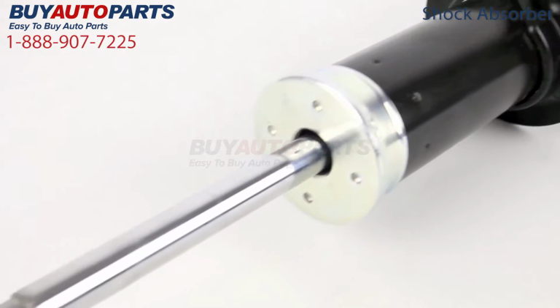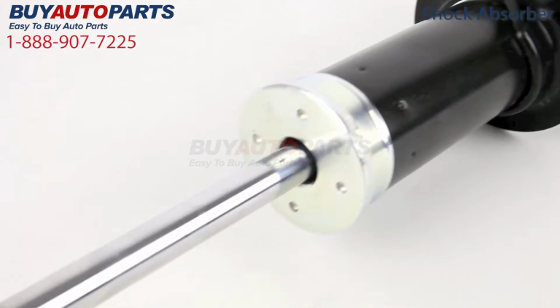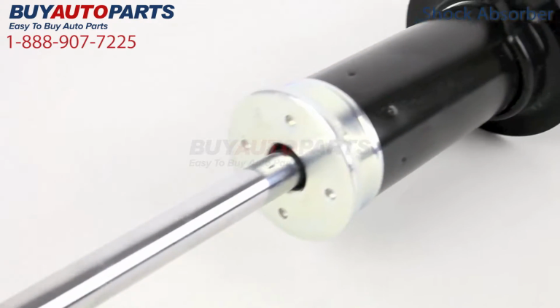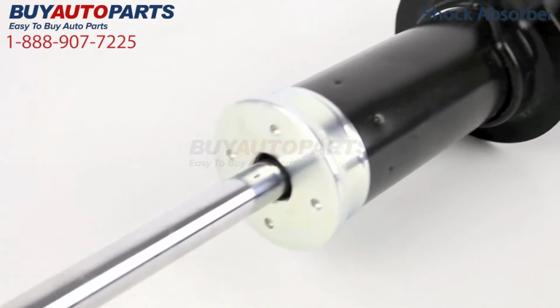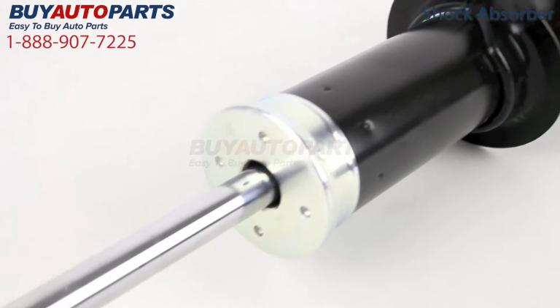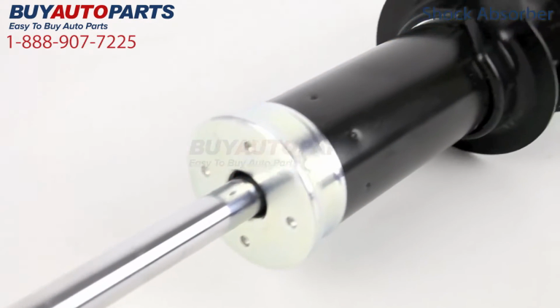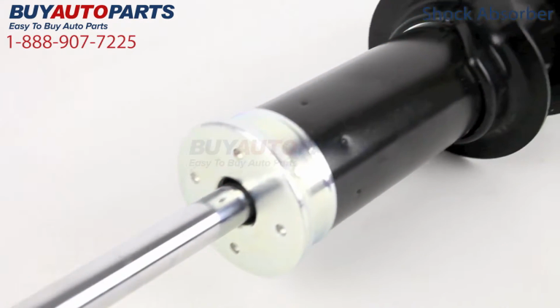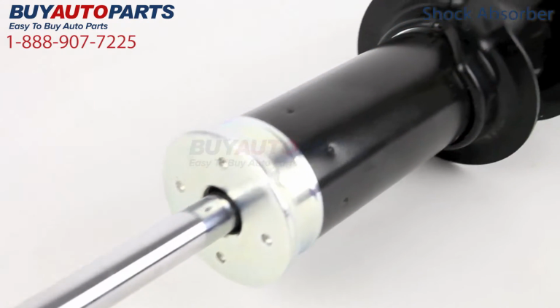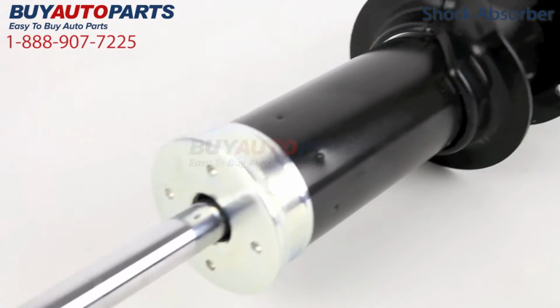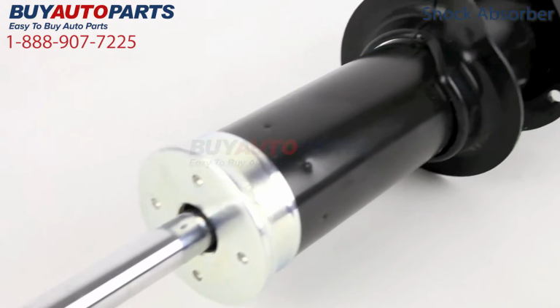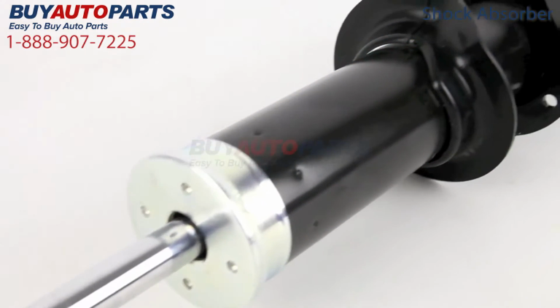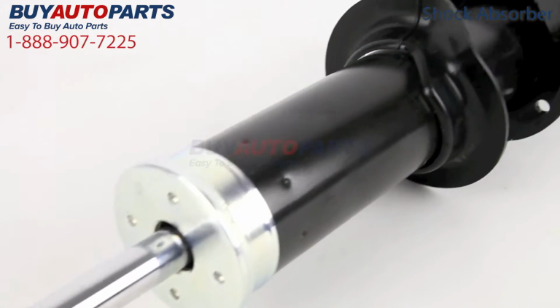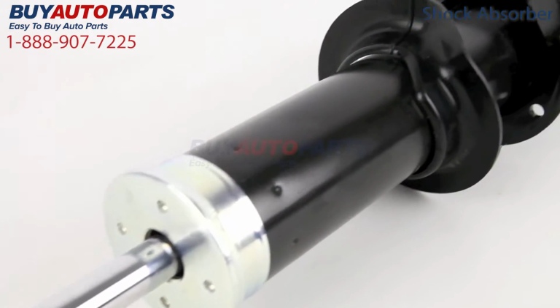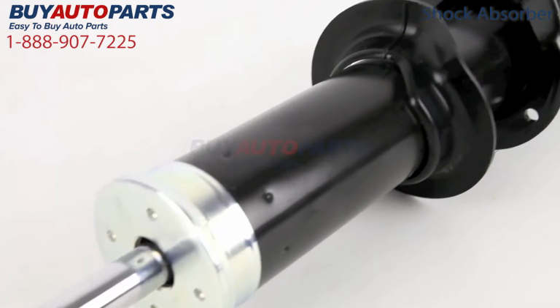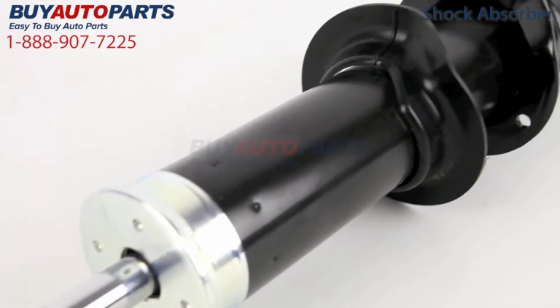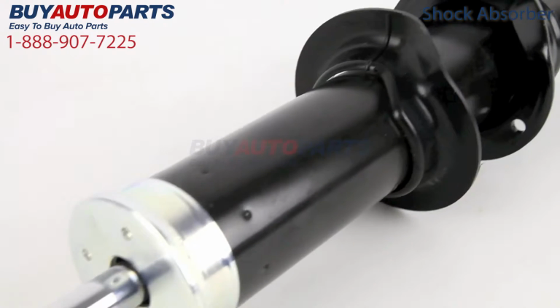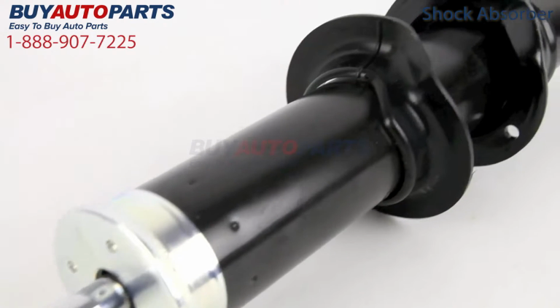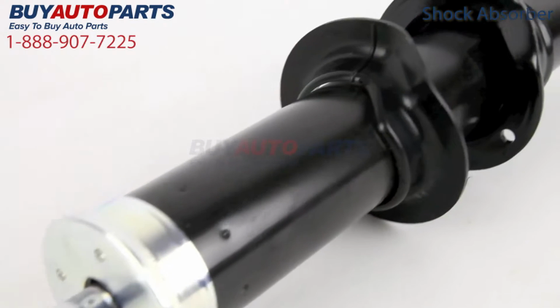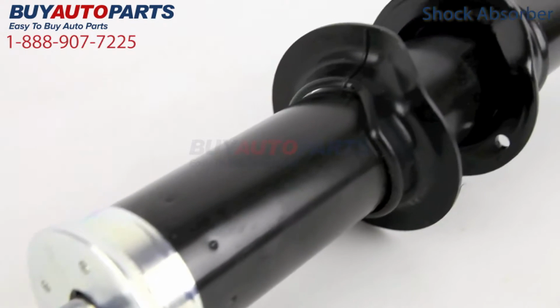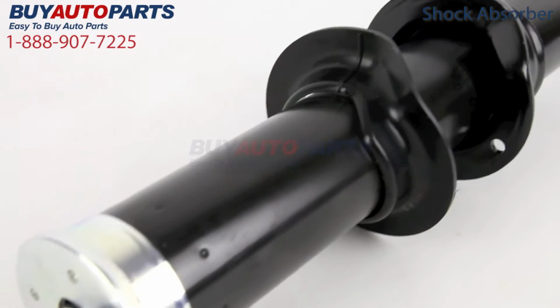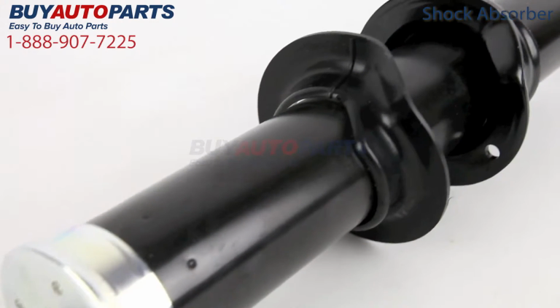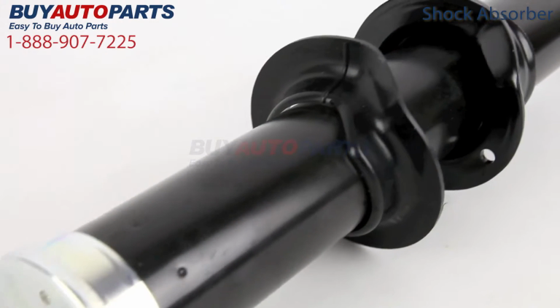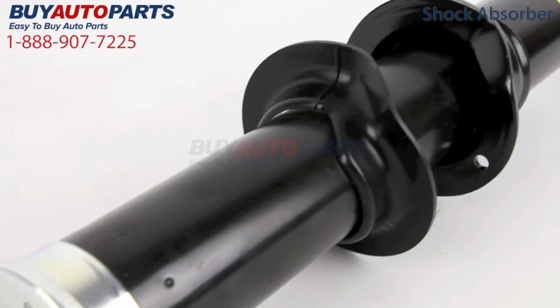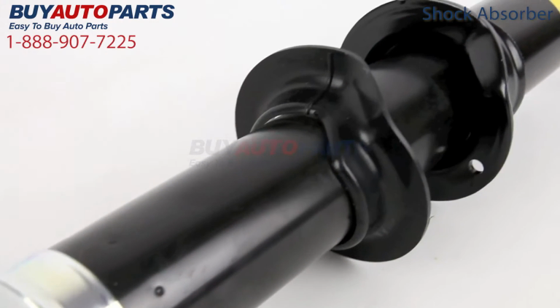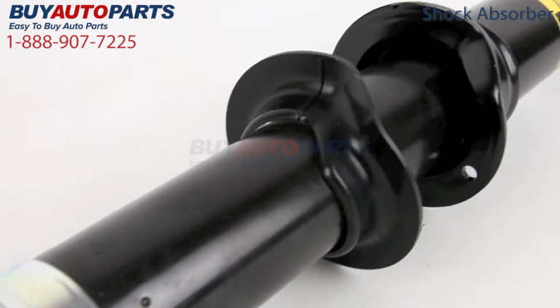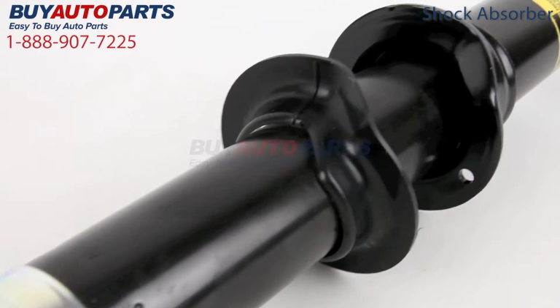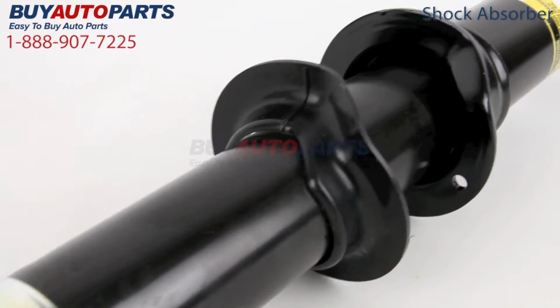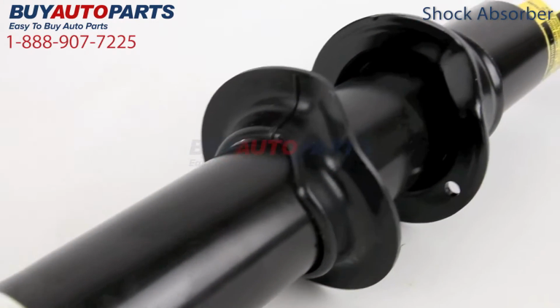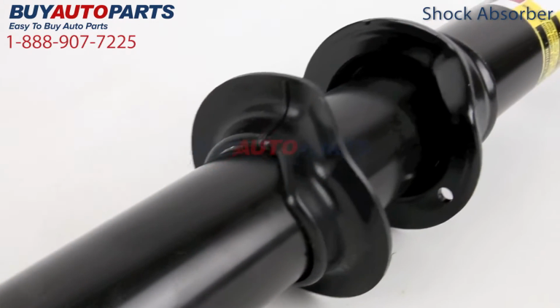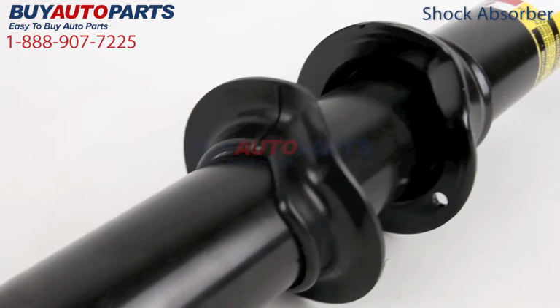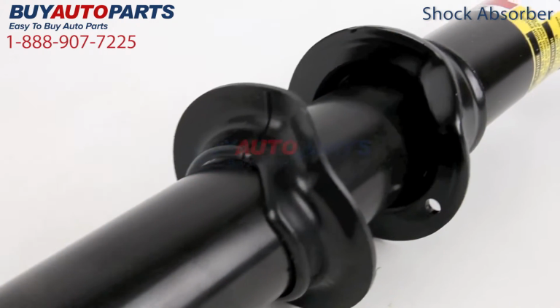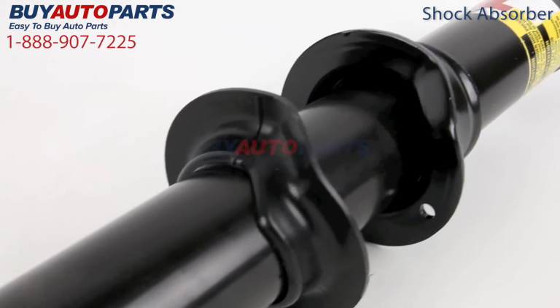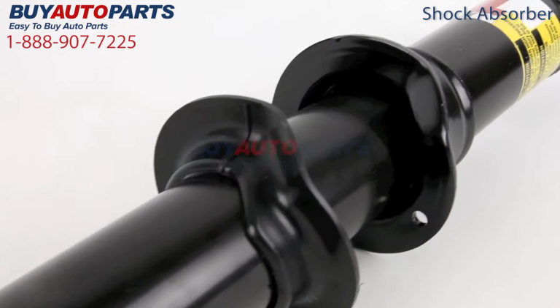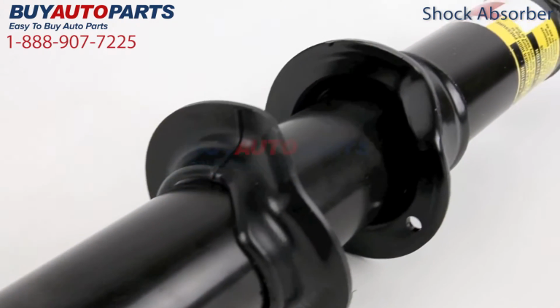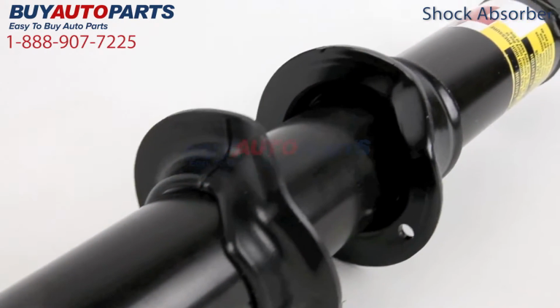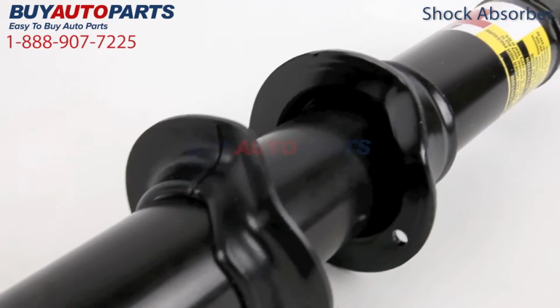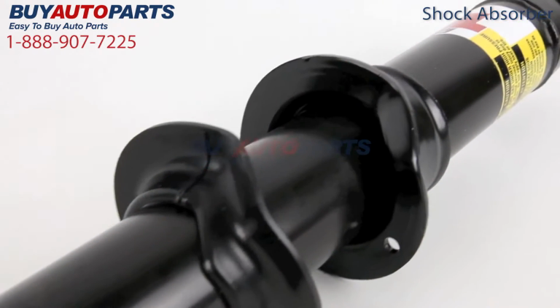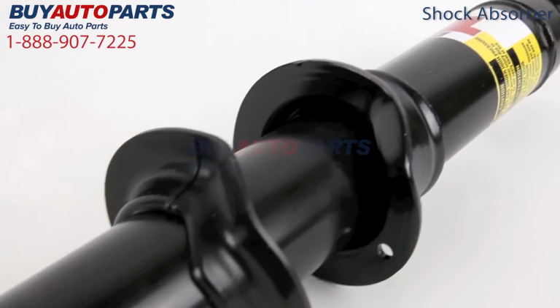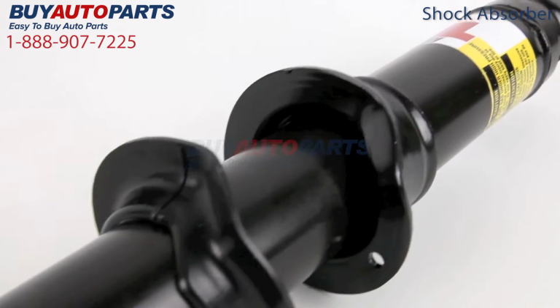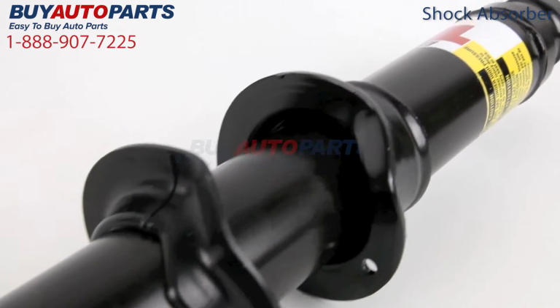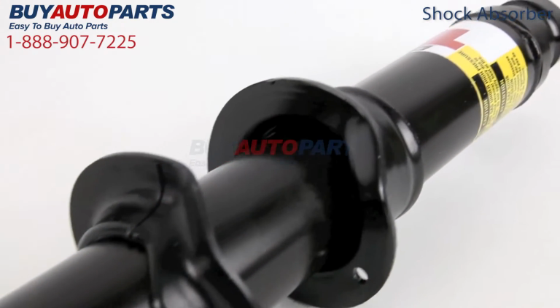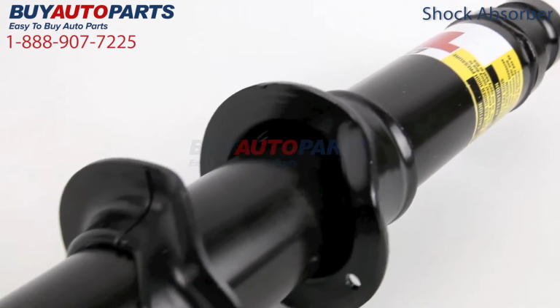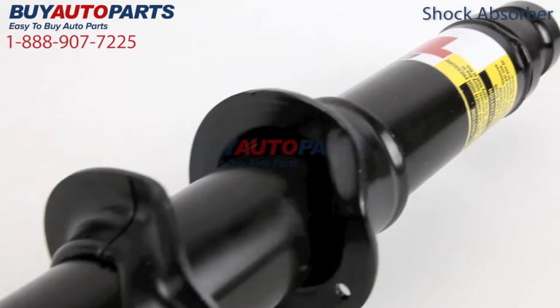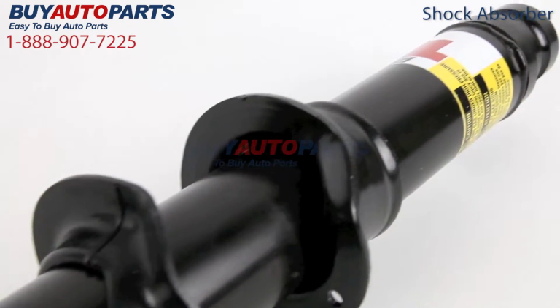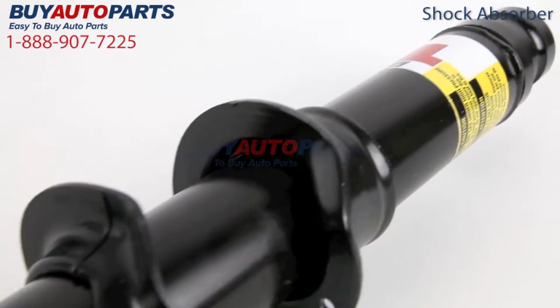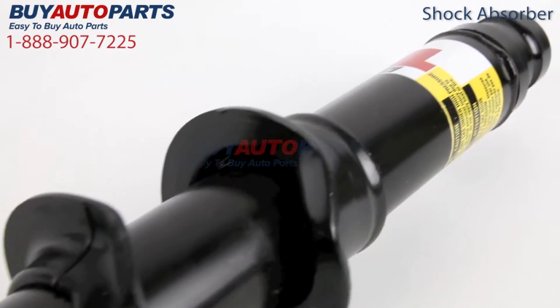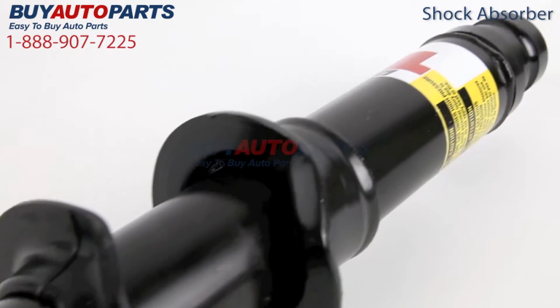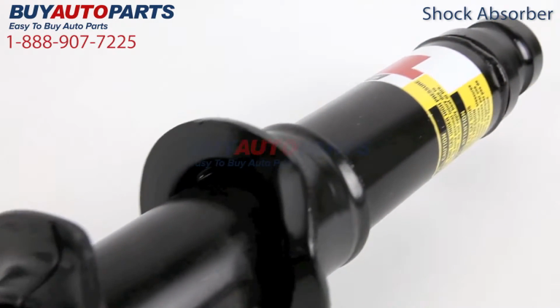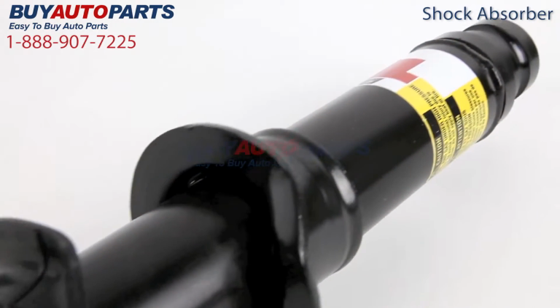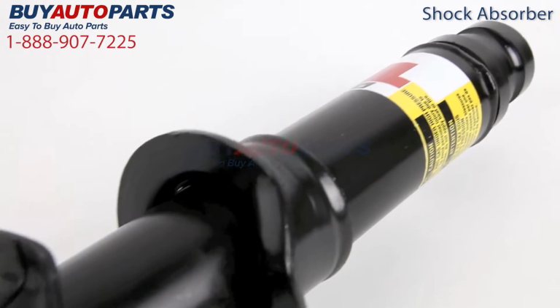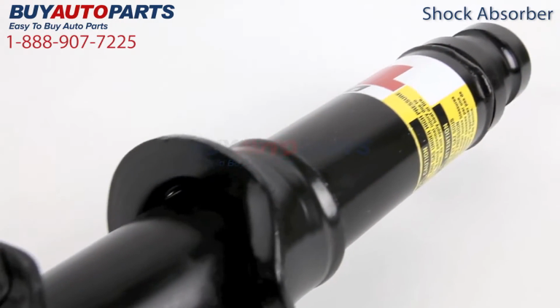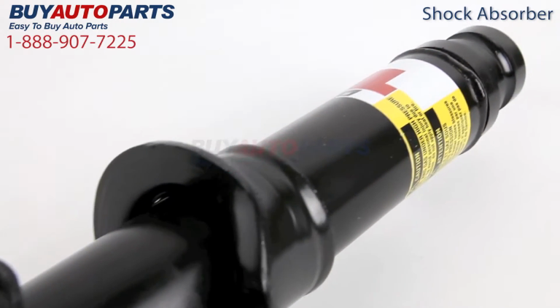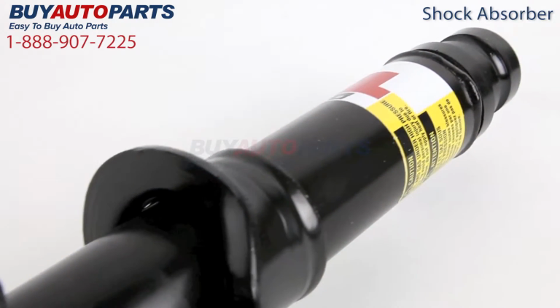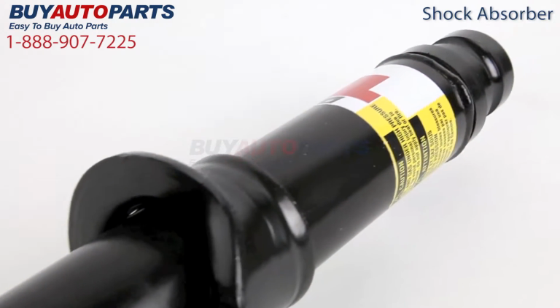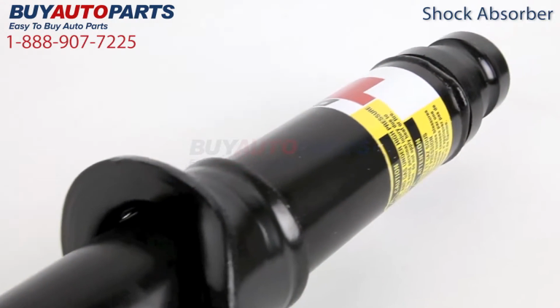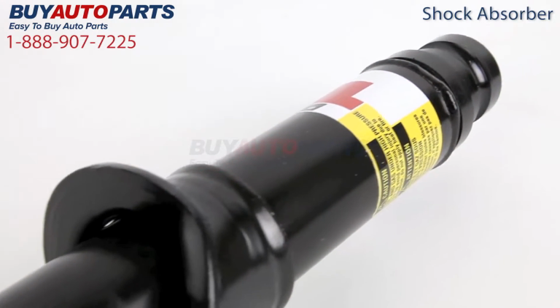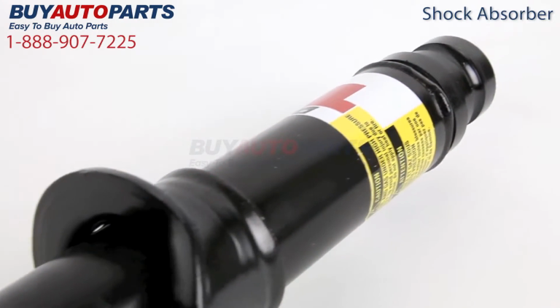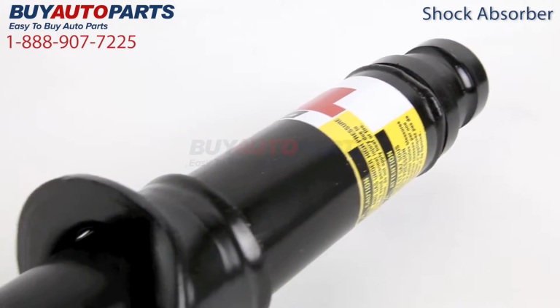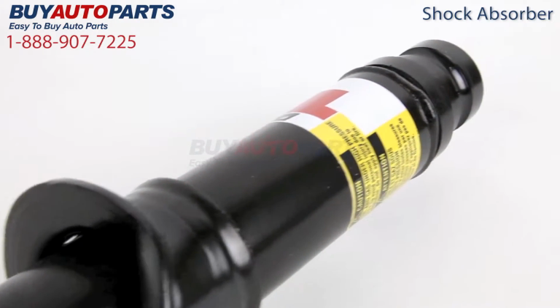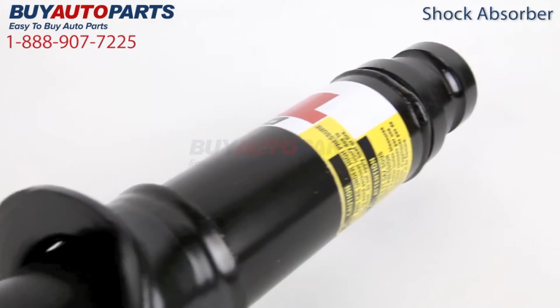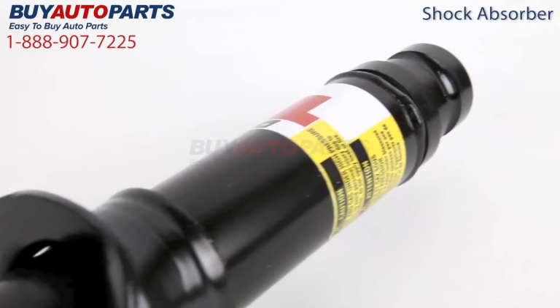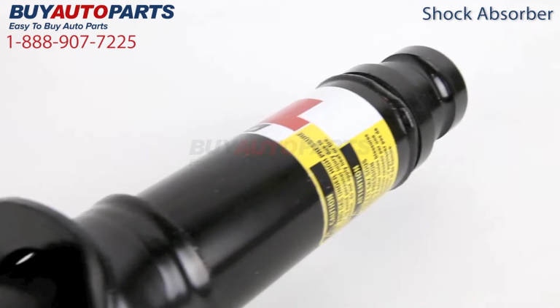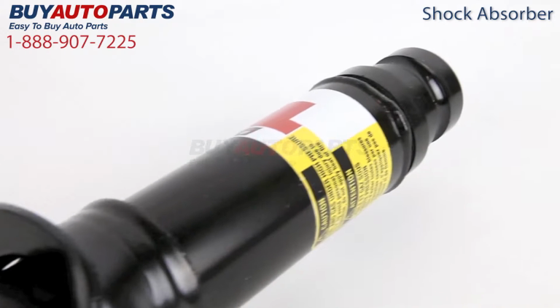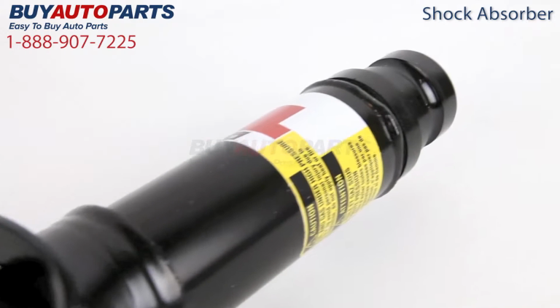At Buy Auto Parts, we offer this shock absorber only as OEM new, which is the same as the shock absorber that originally came with your Cadillac SRX vehicle.